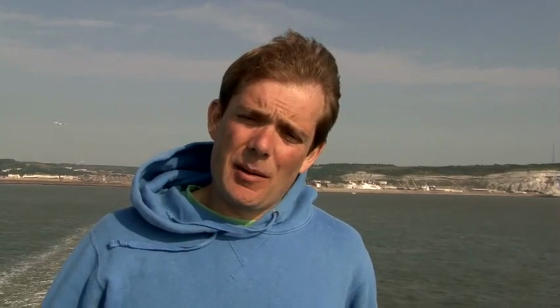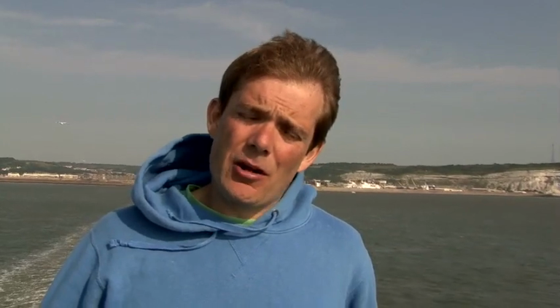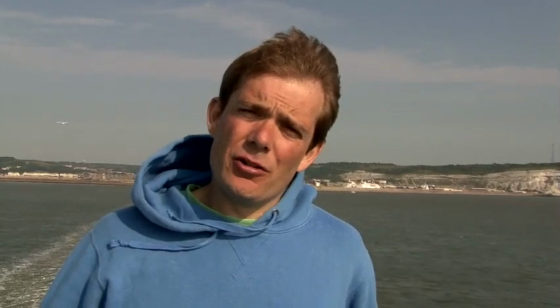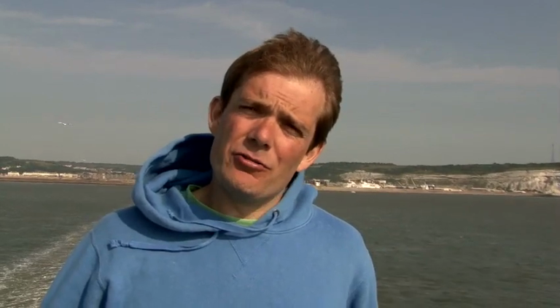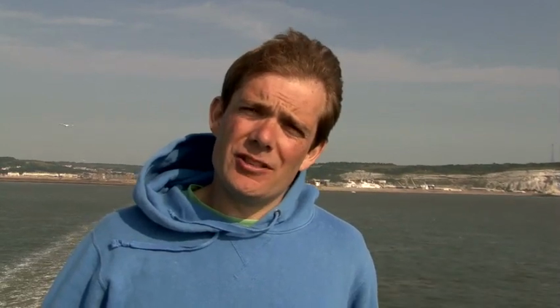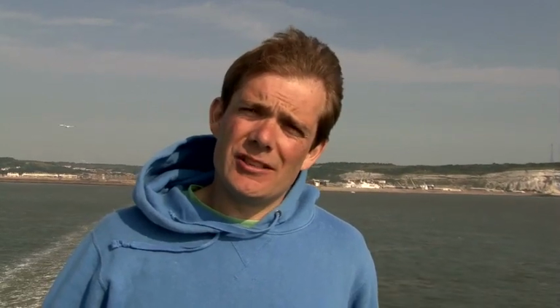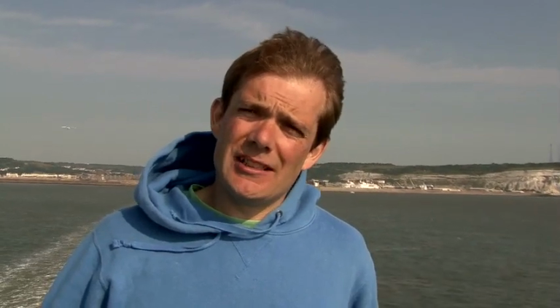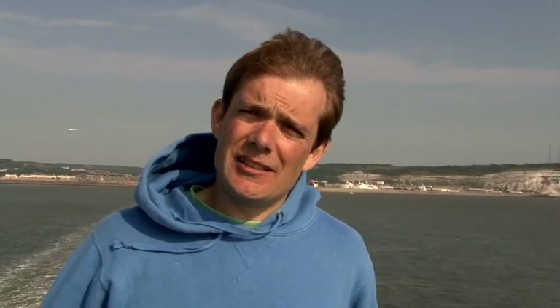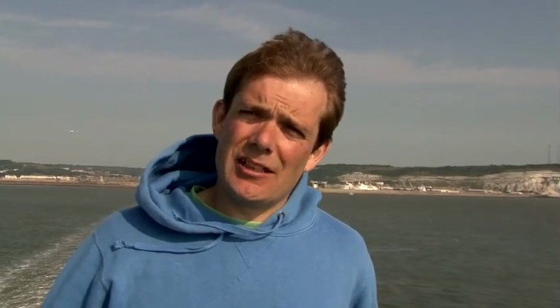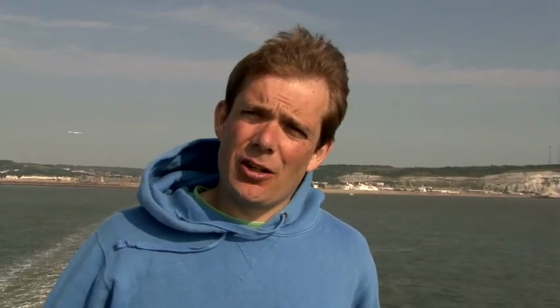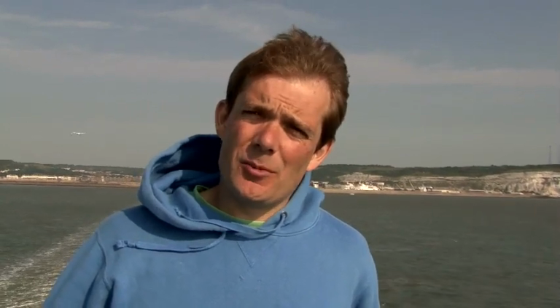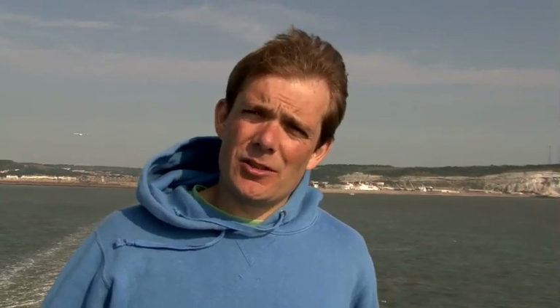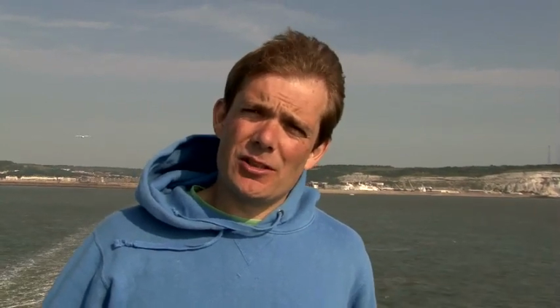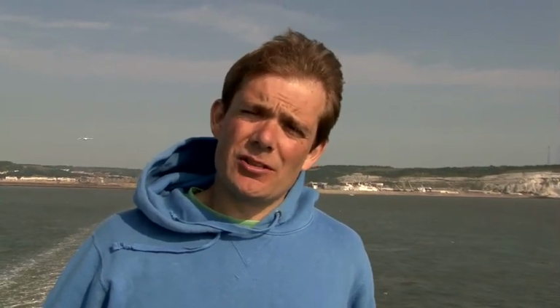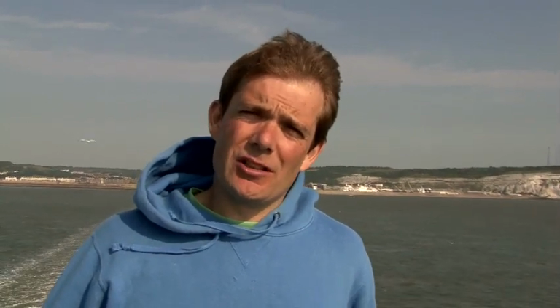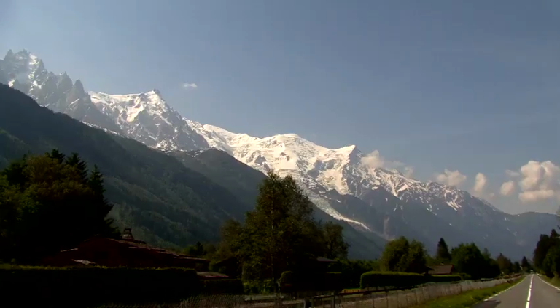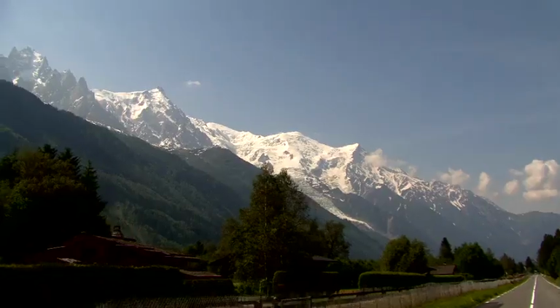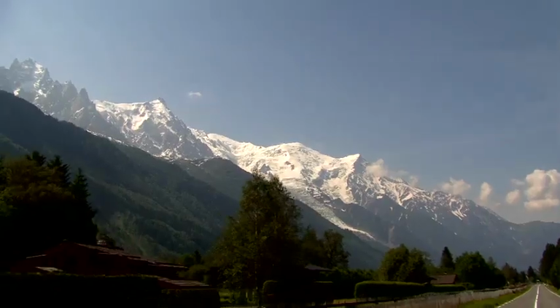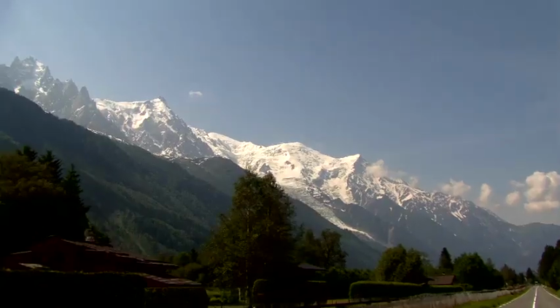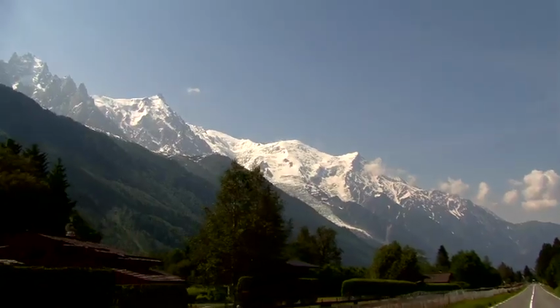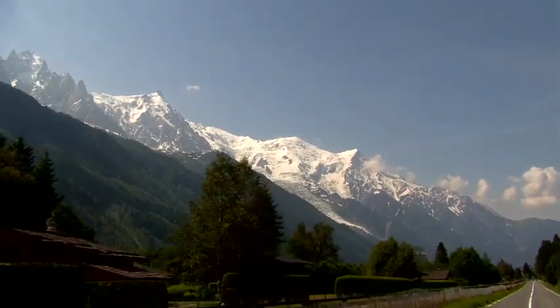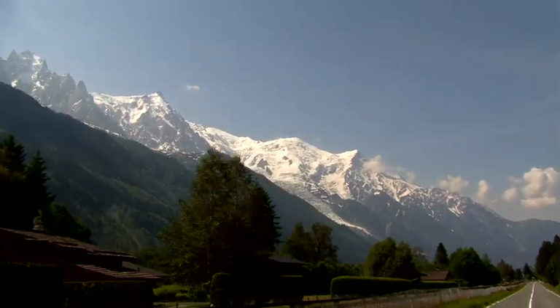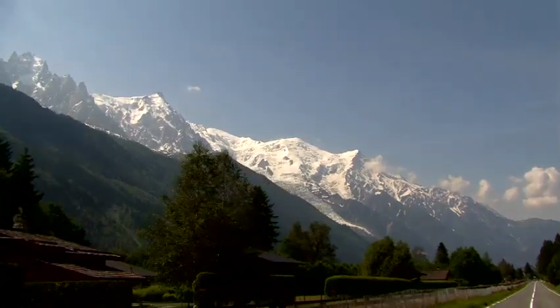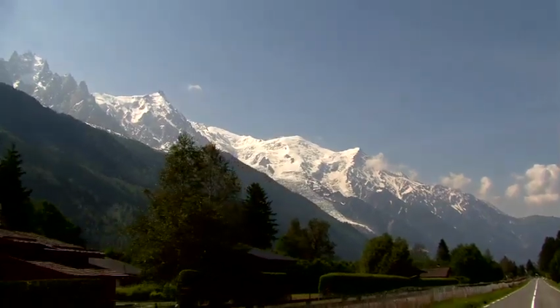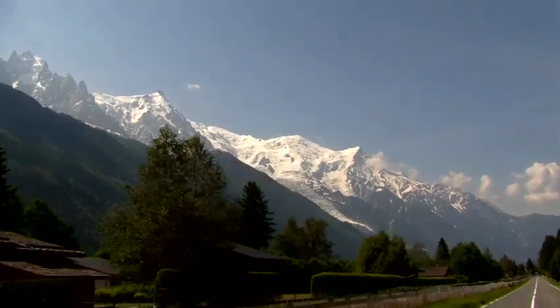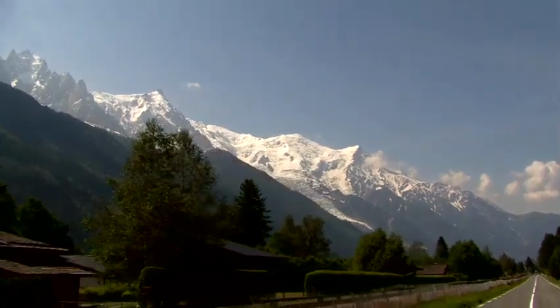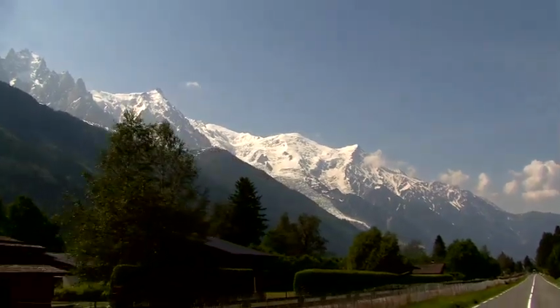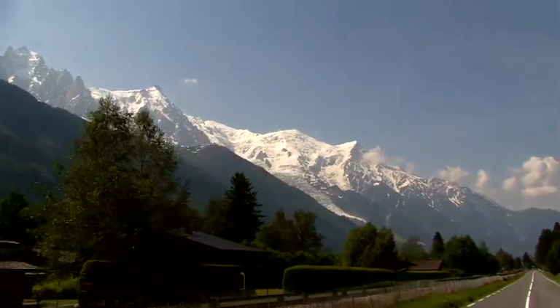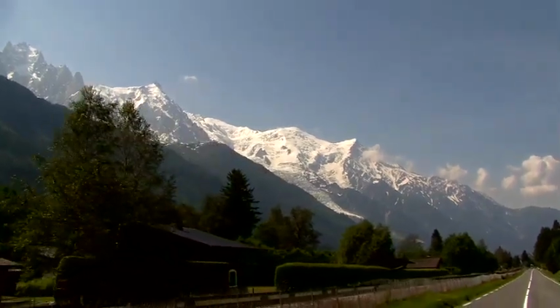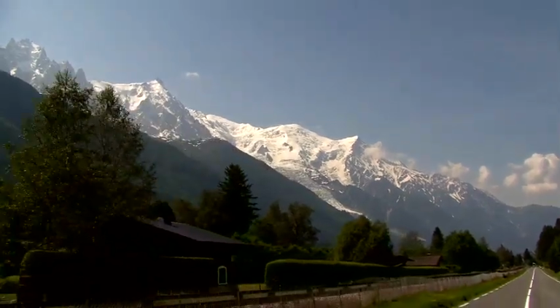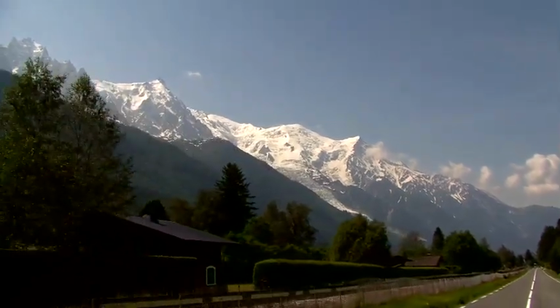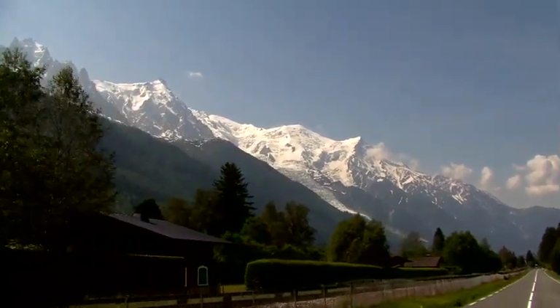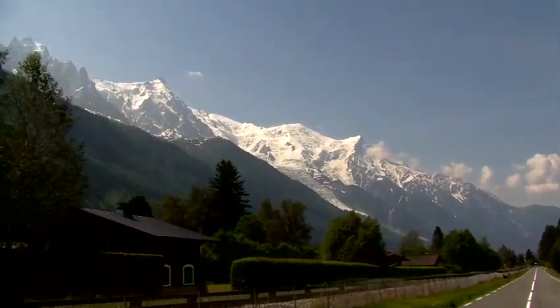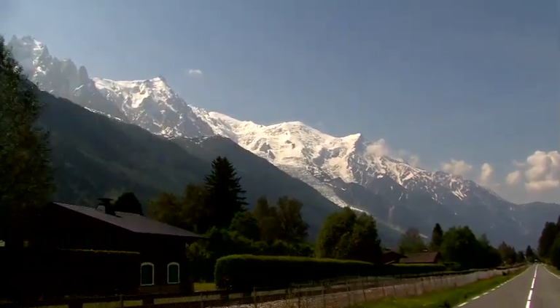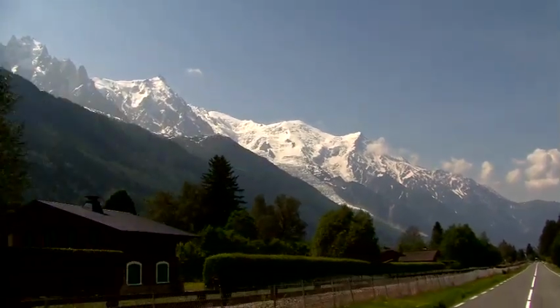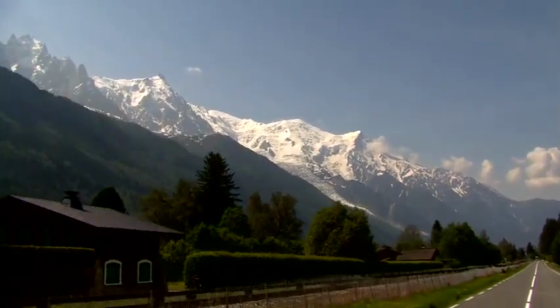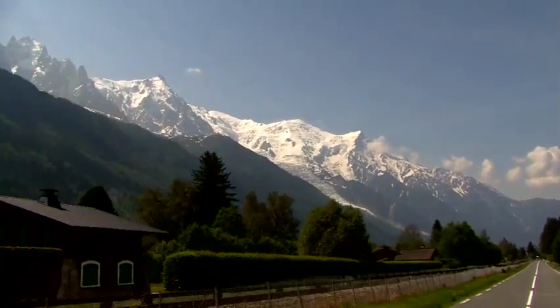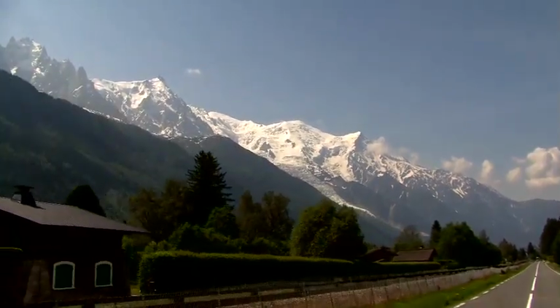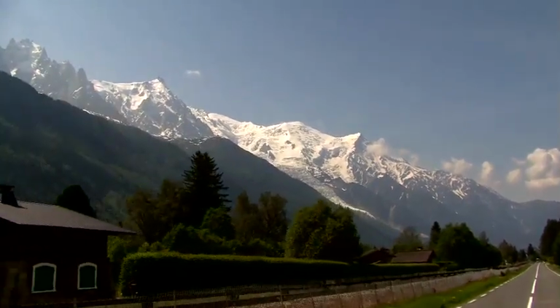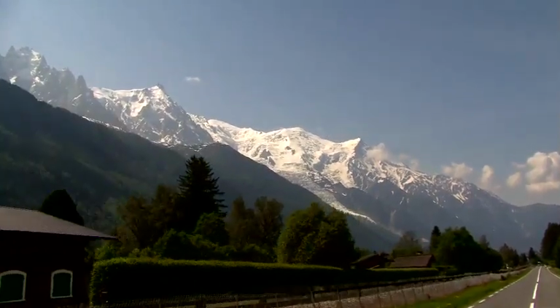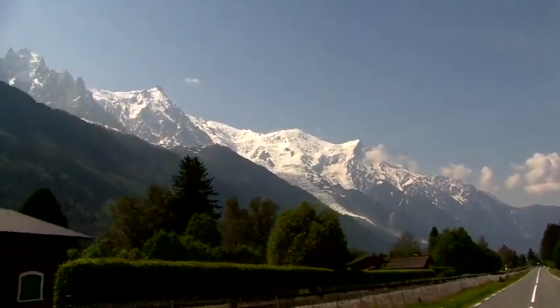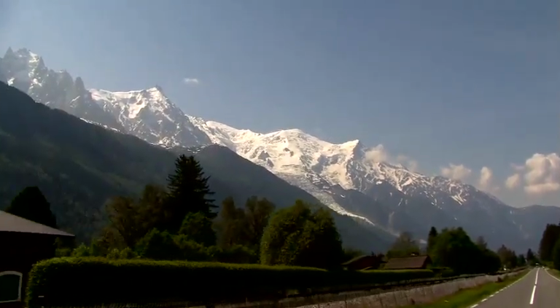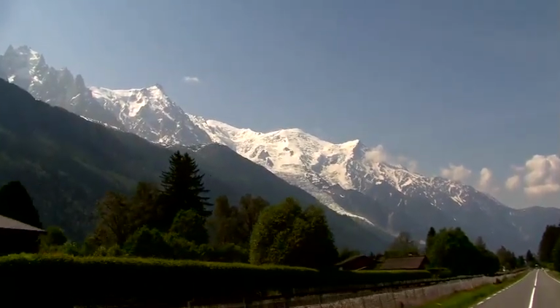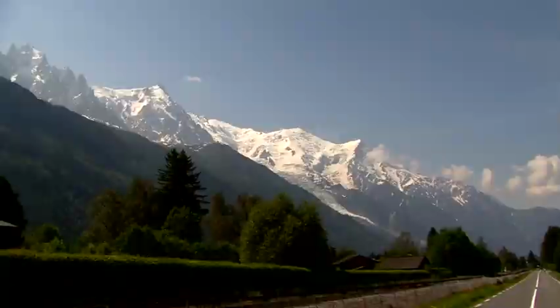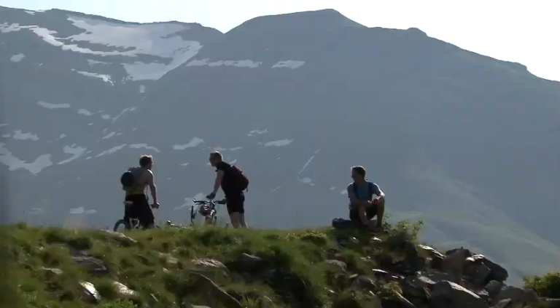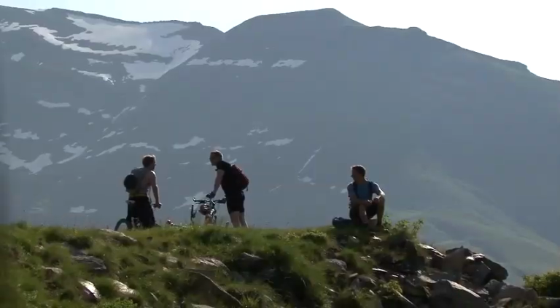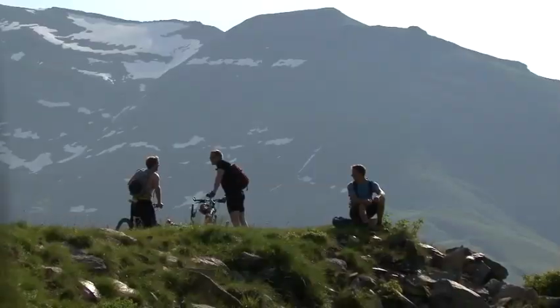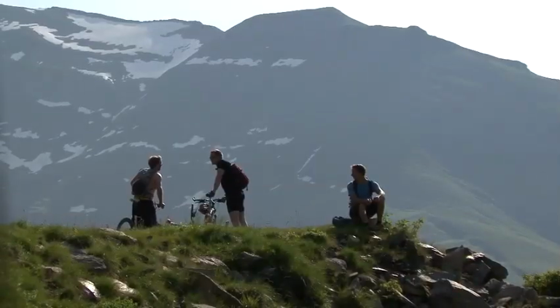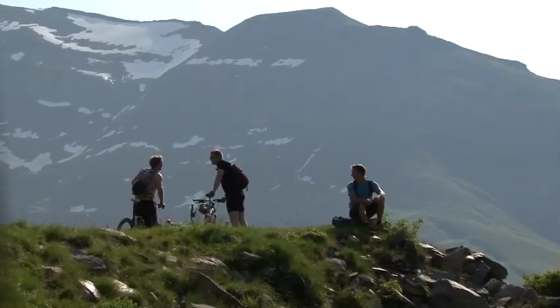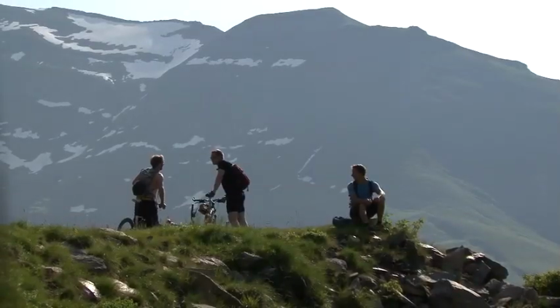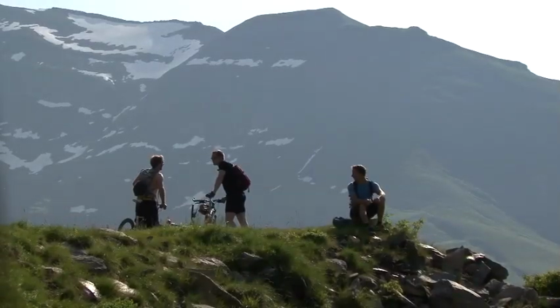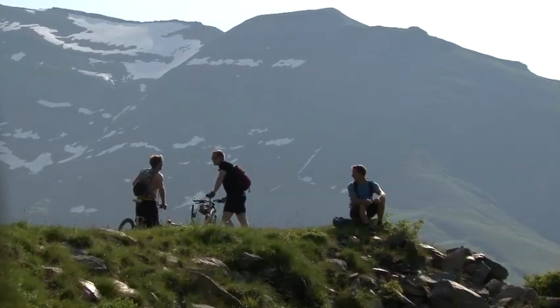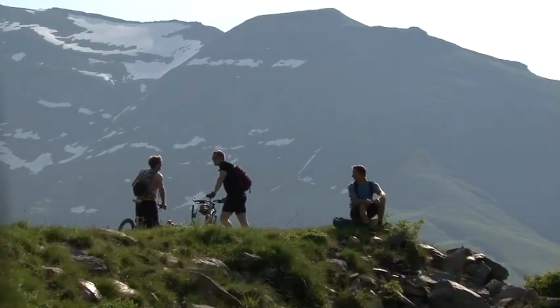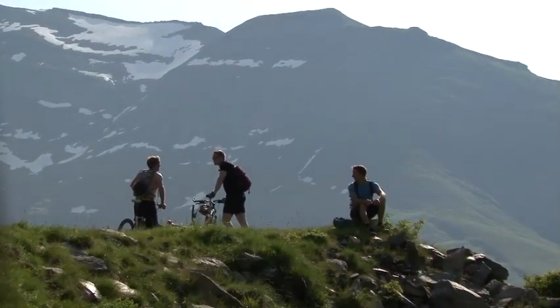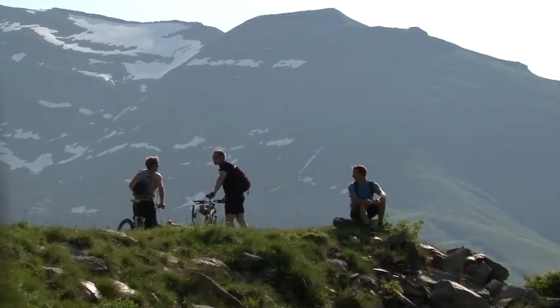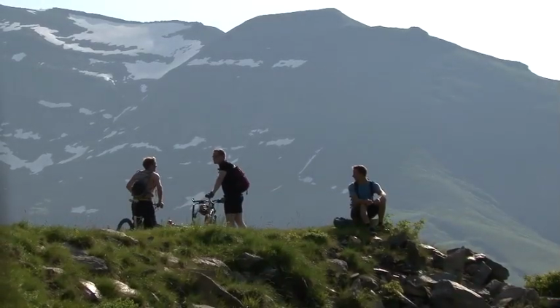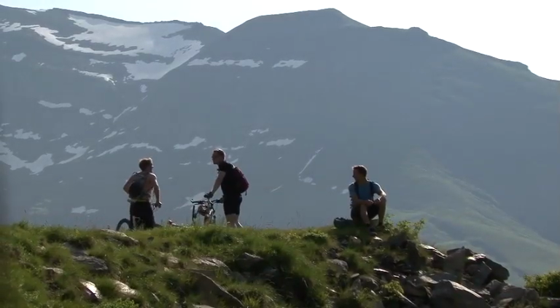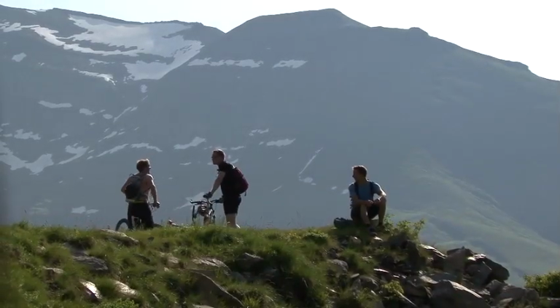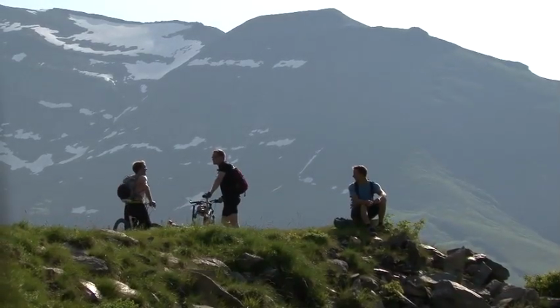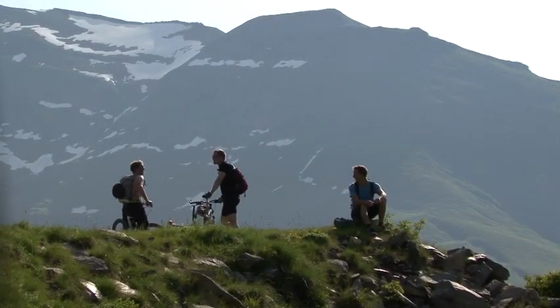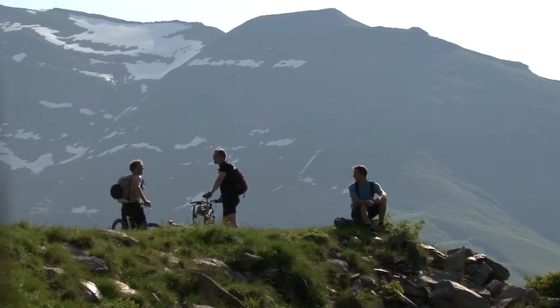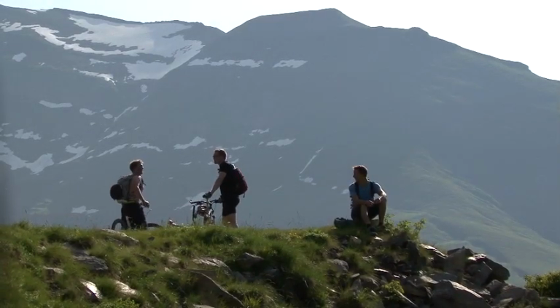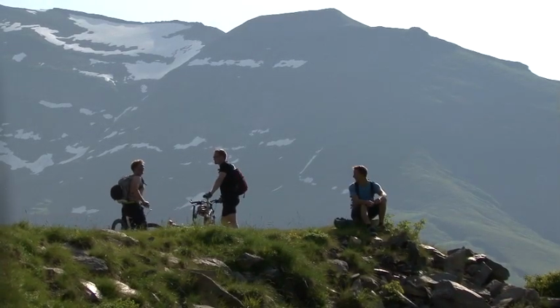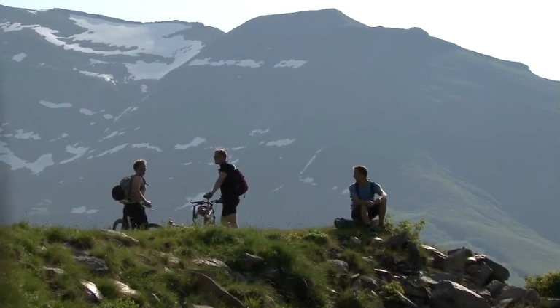It's about 160 kilometres, which is effectively the same as the skiing Haute Route, but the mountain biking equivalent.